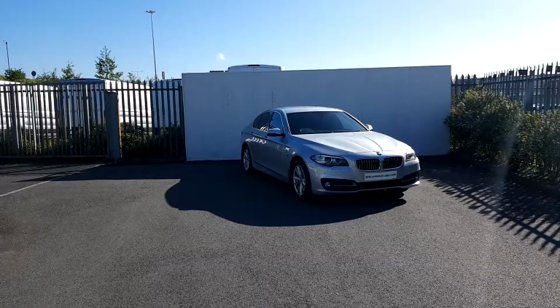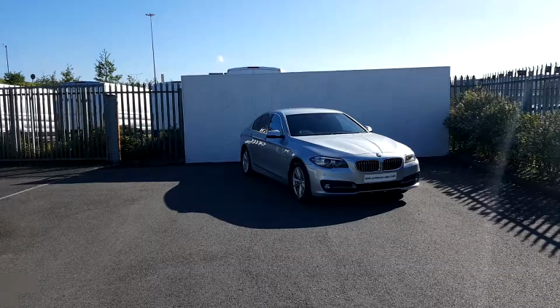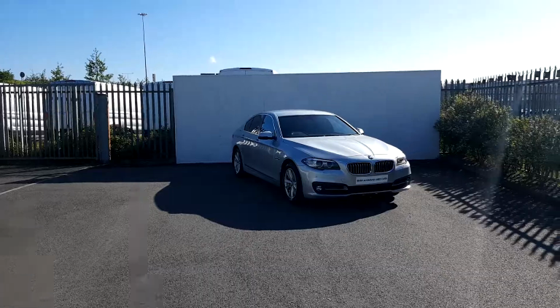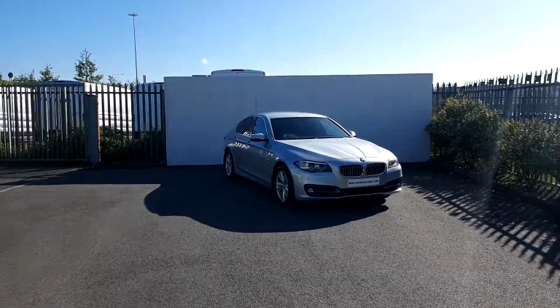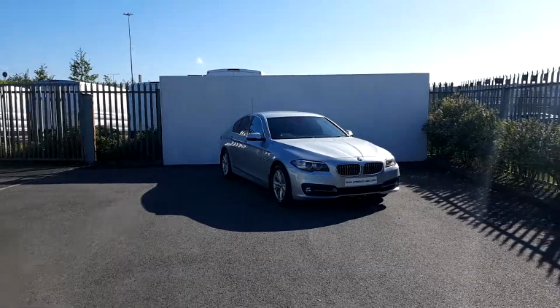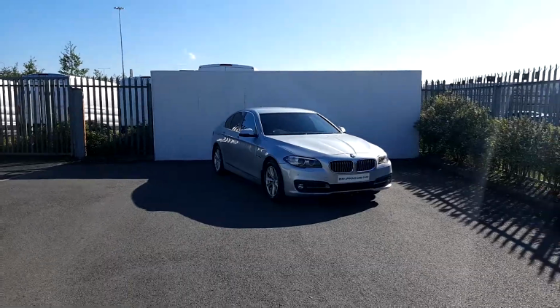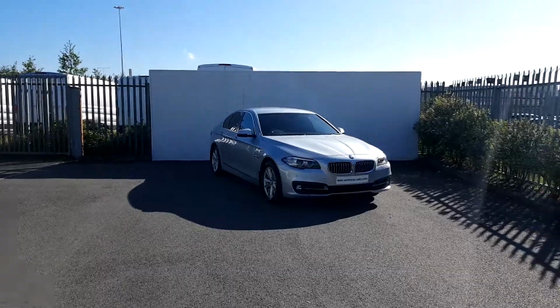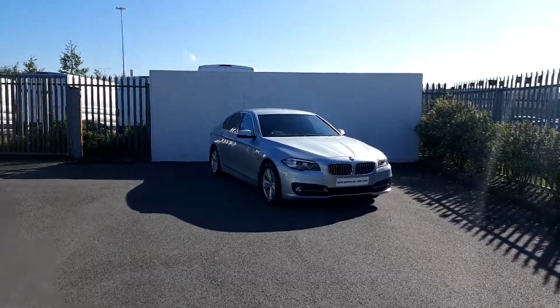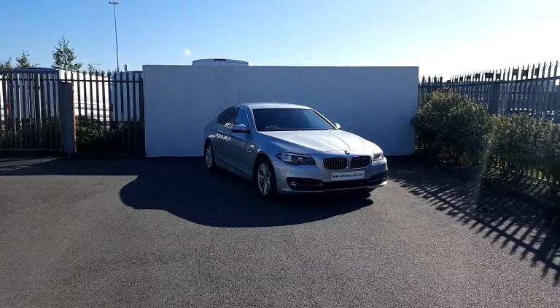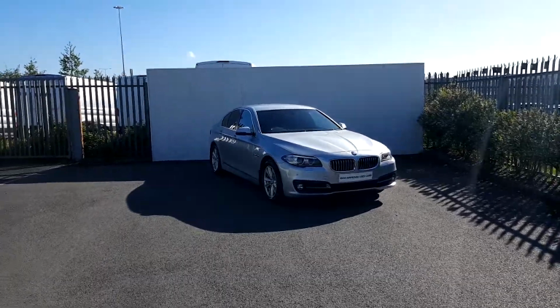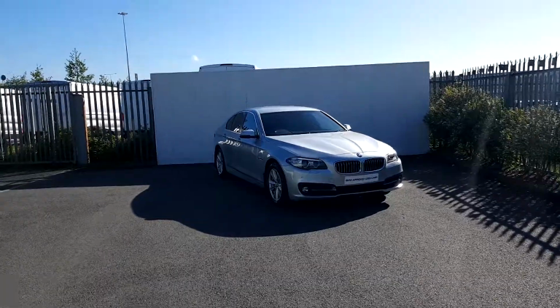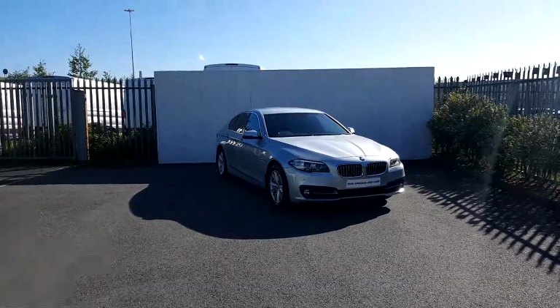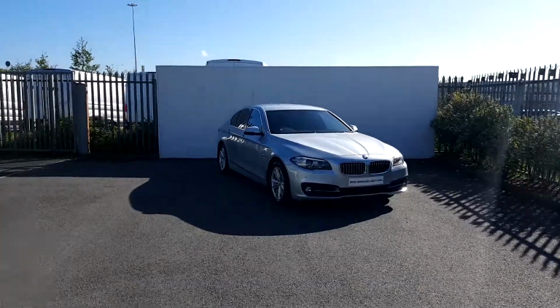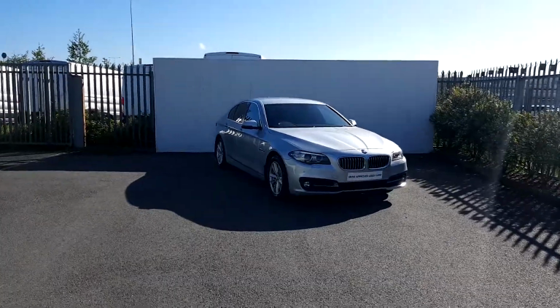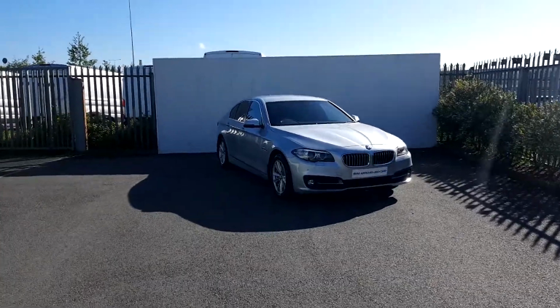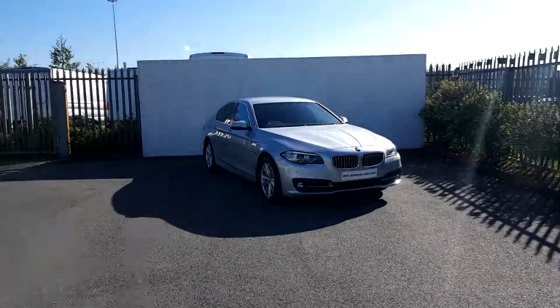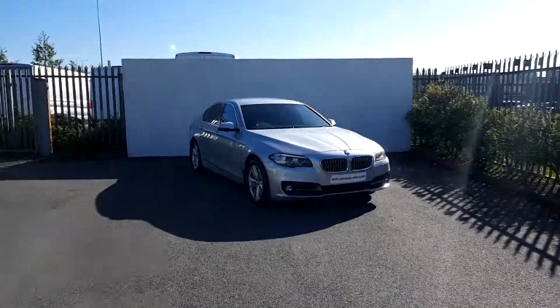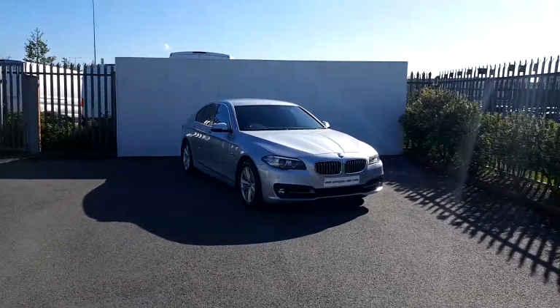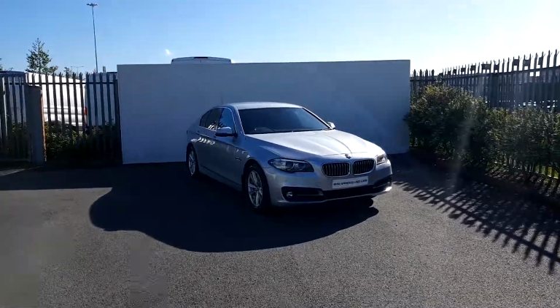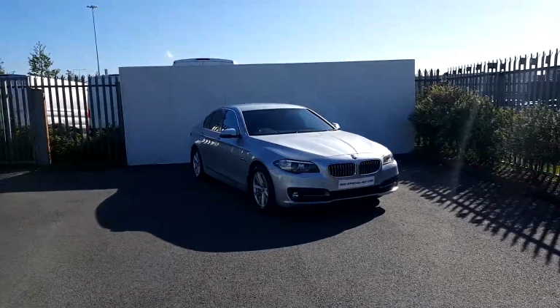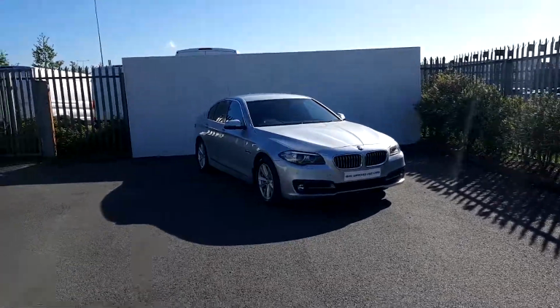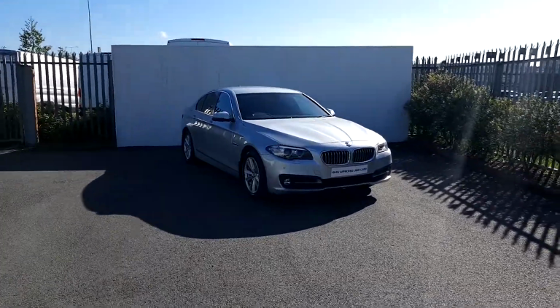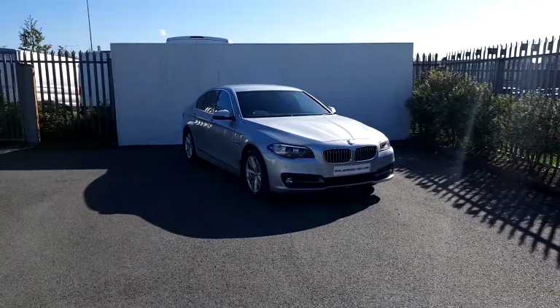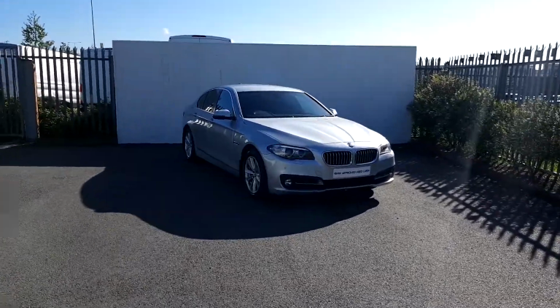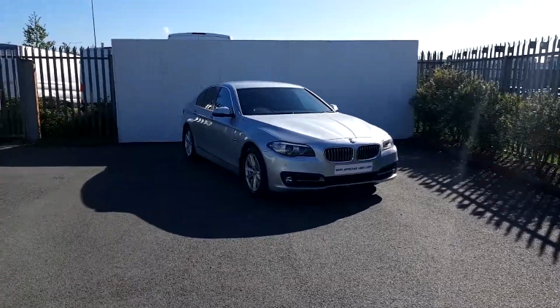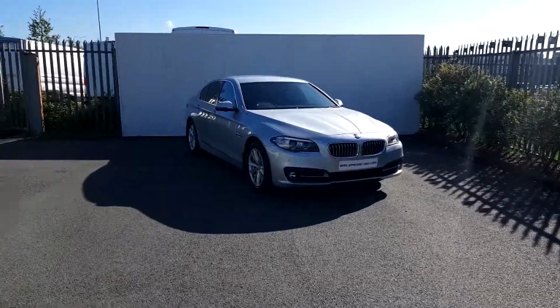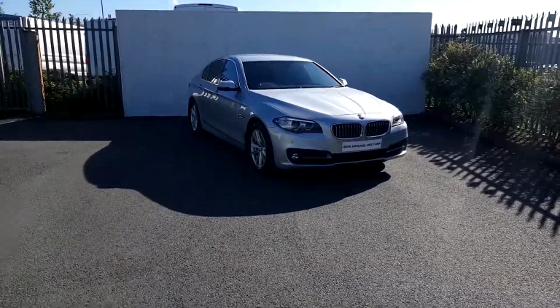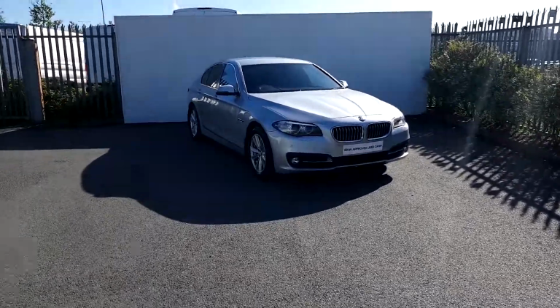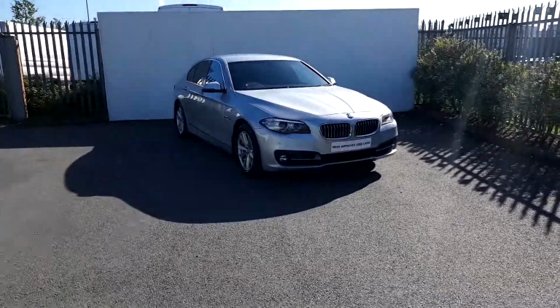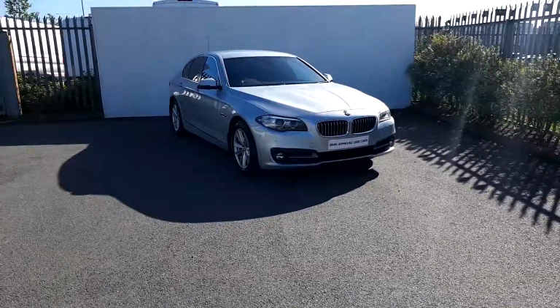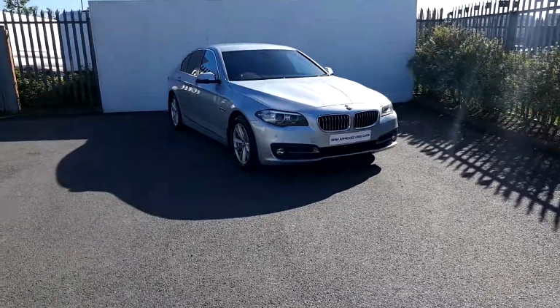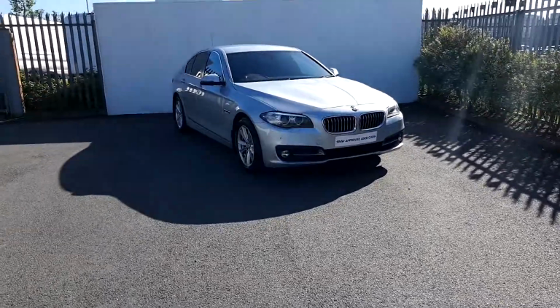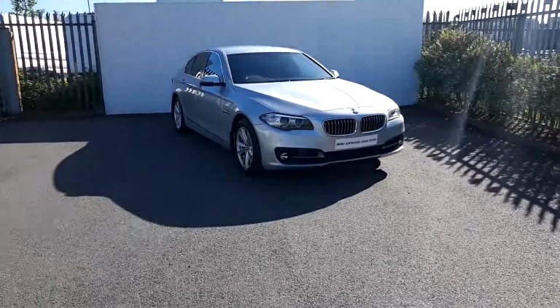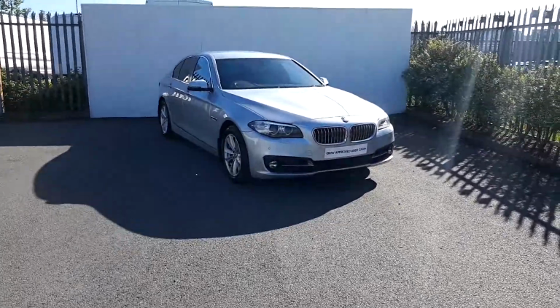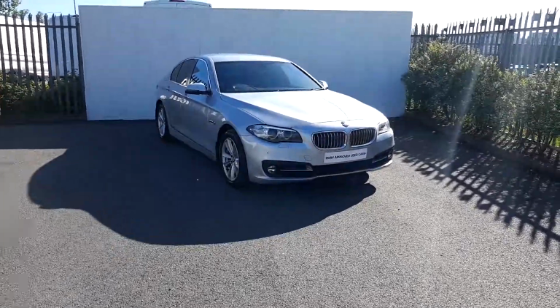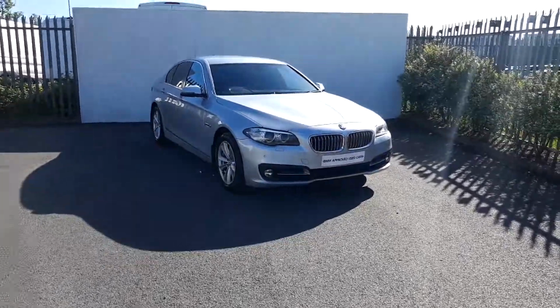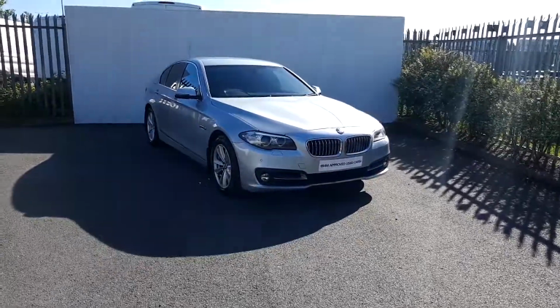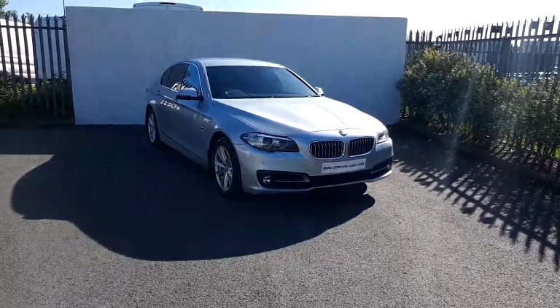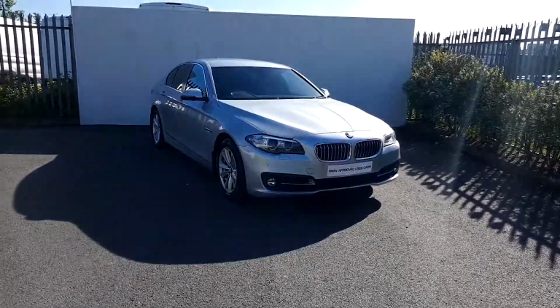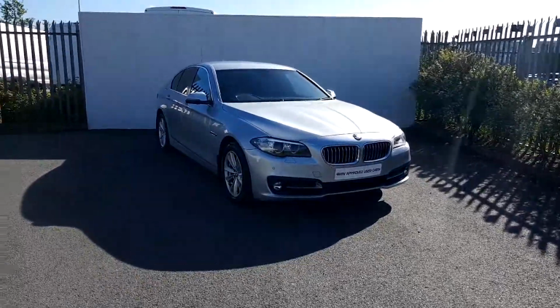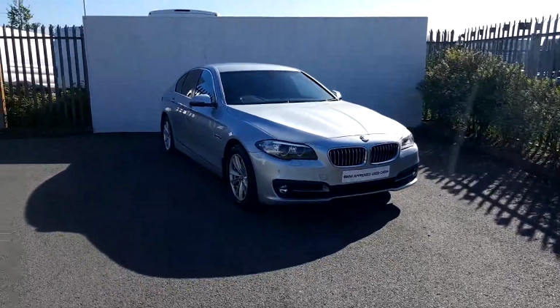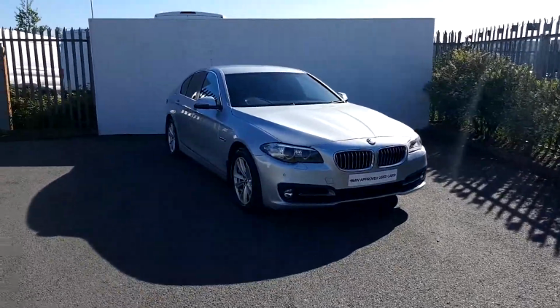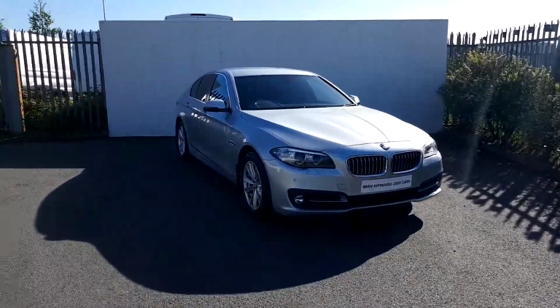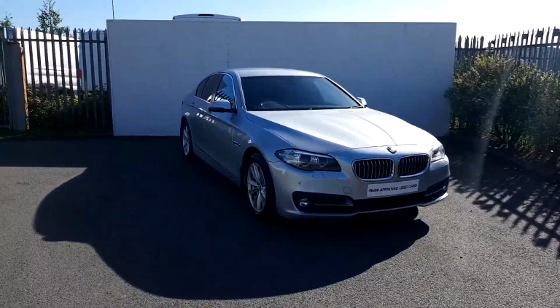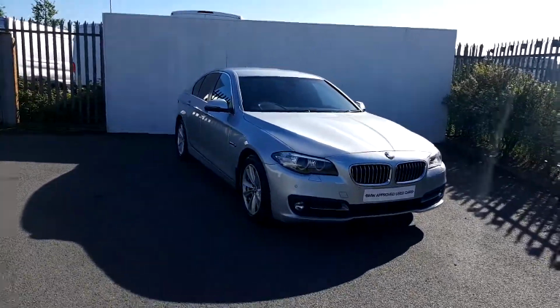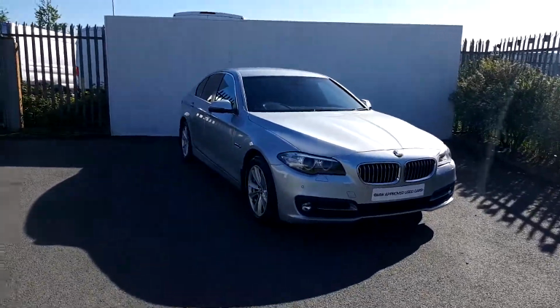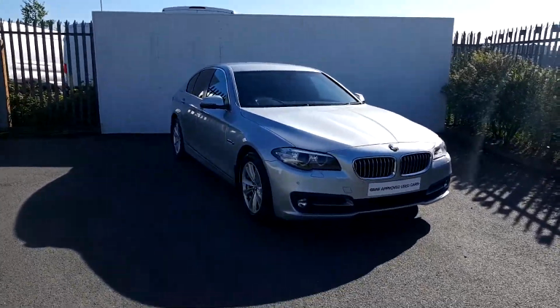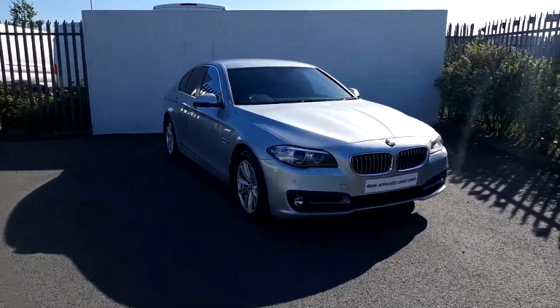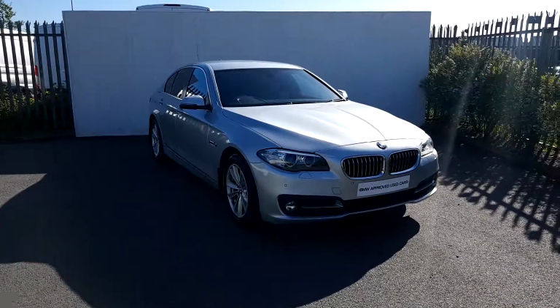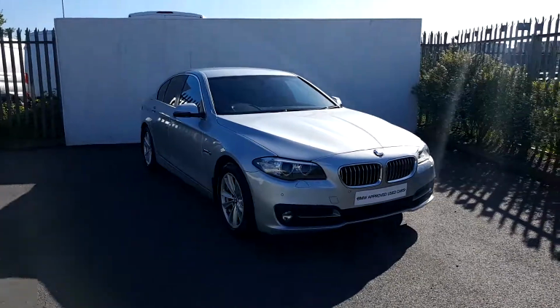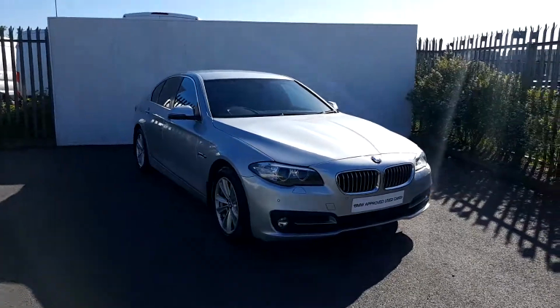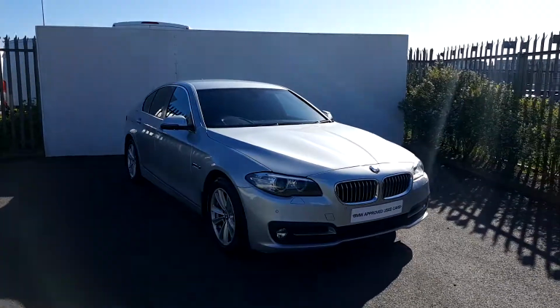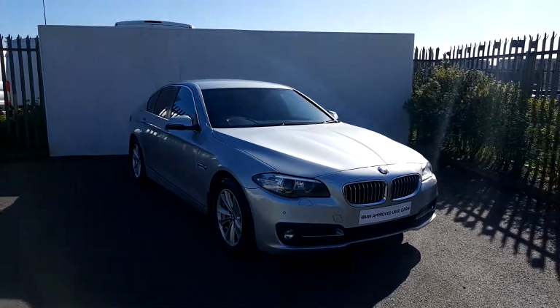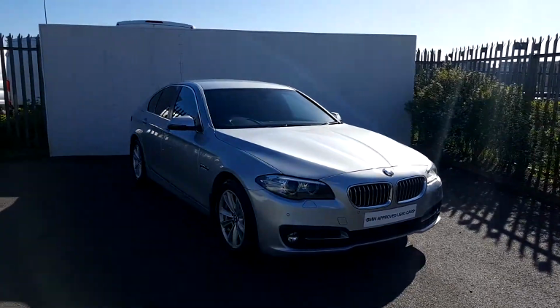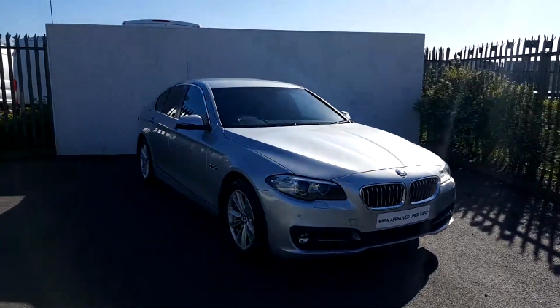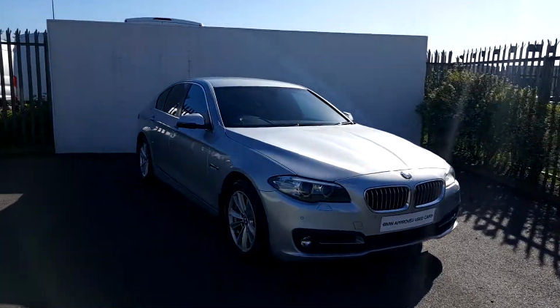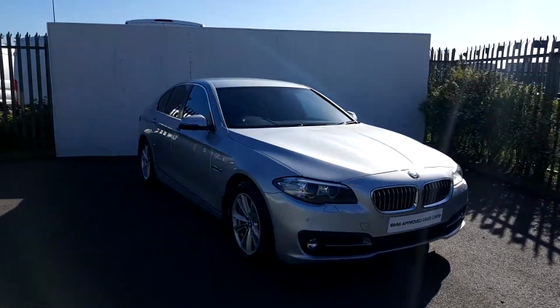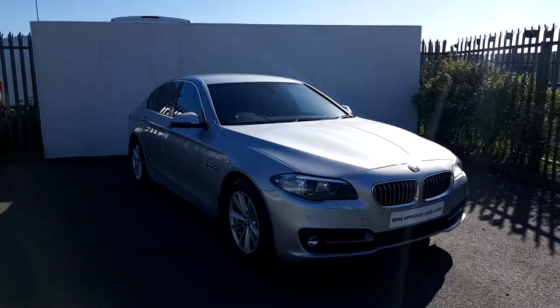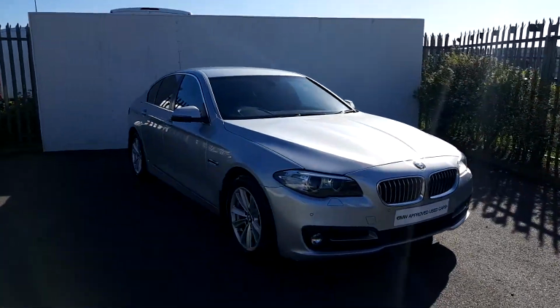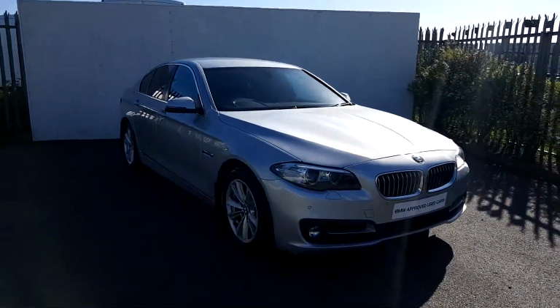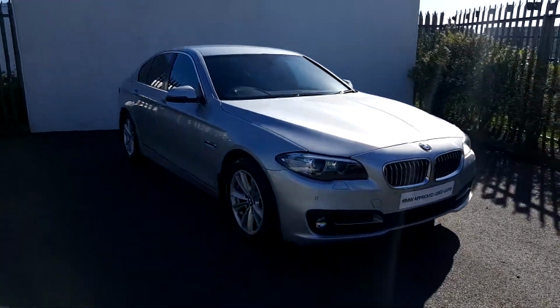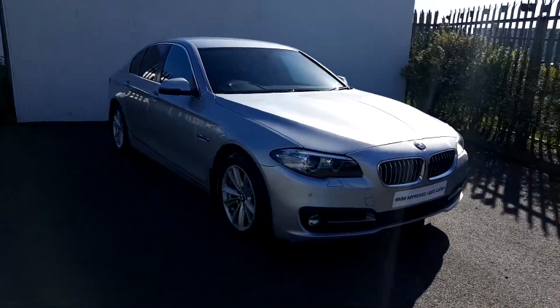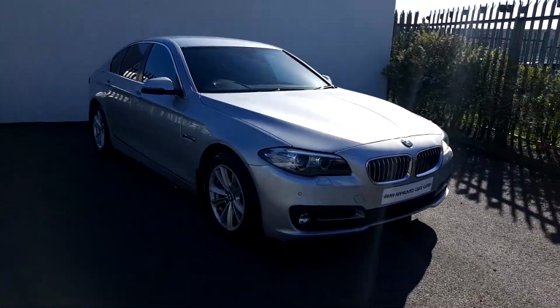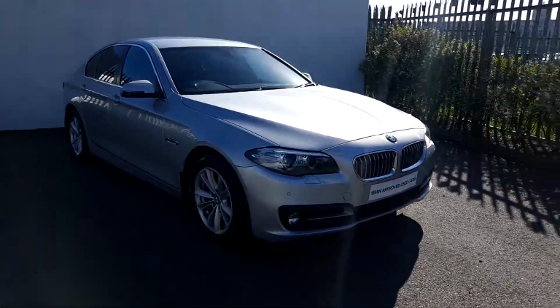Still near from BMW at Joe Duffy Motors. Today I'm going to be talking to you about this BMW 520D SE Saloon.